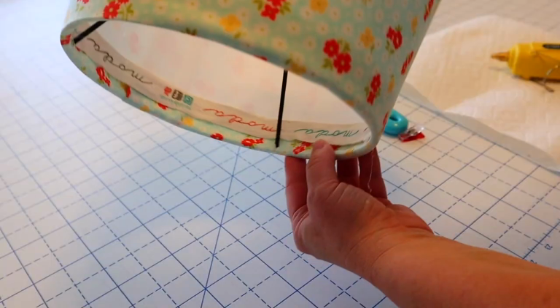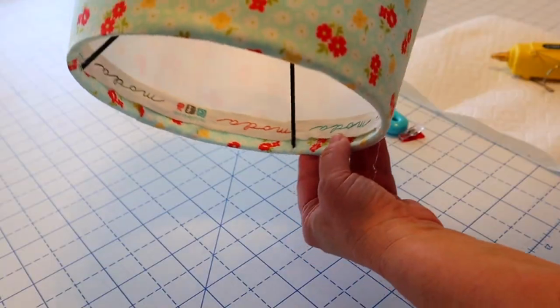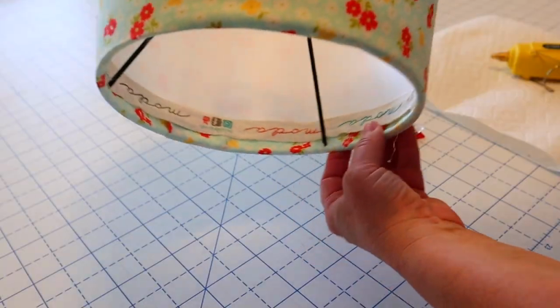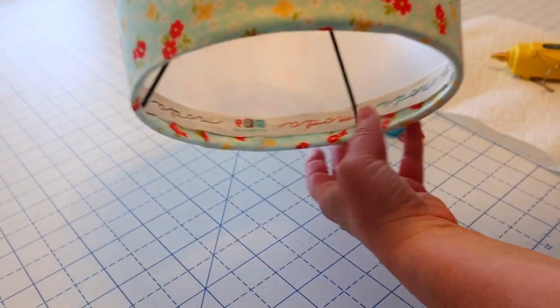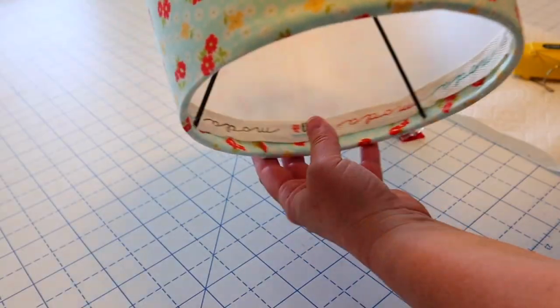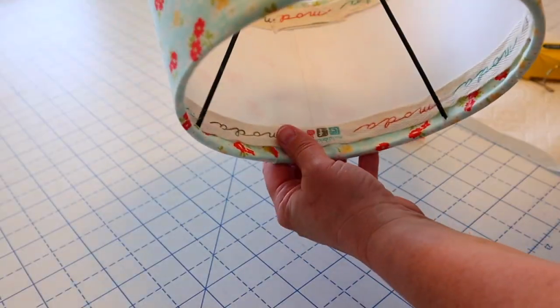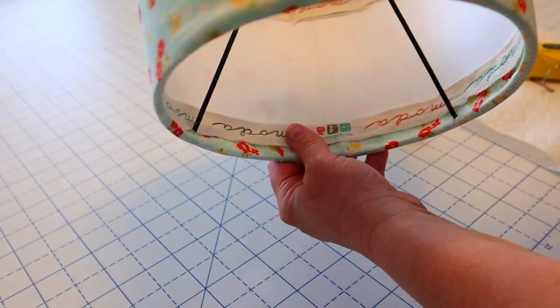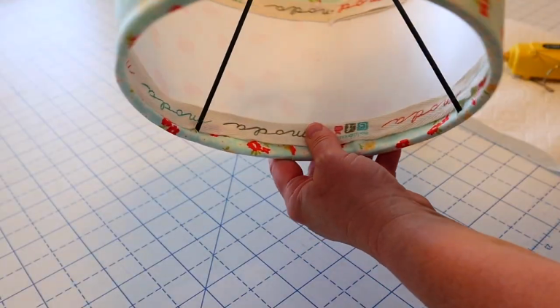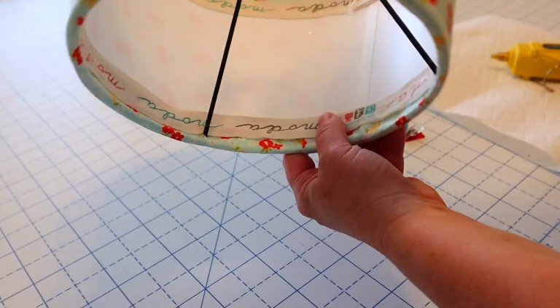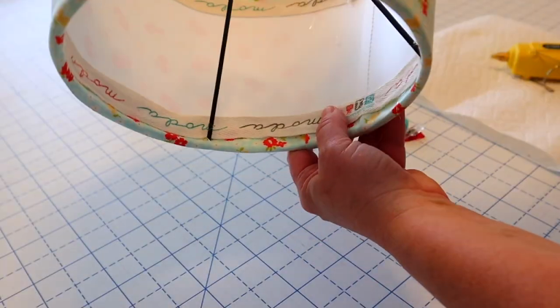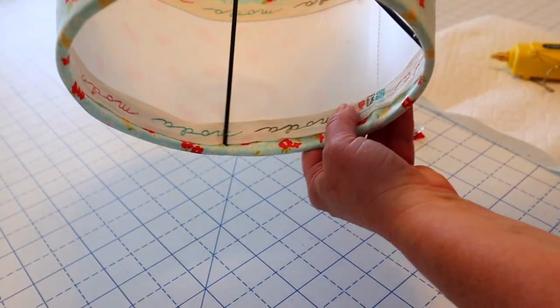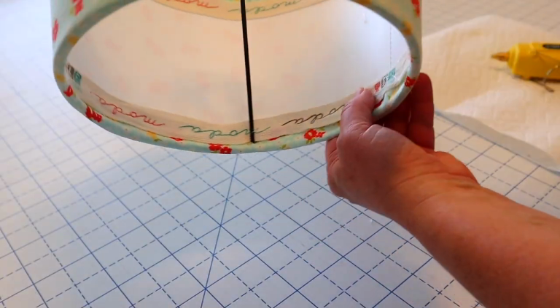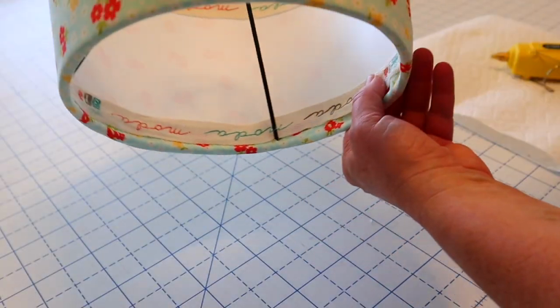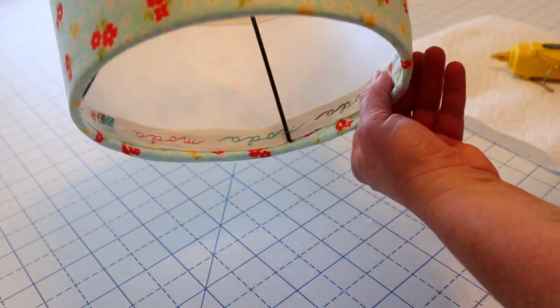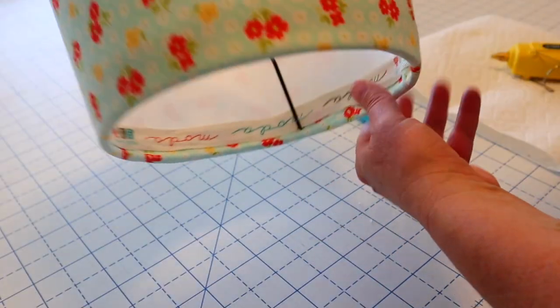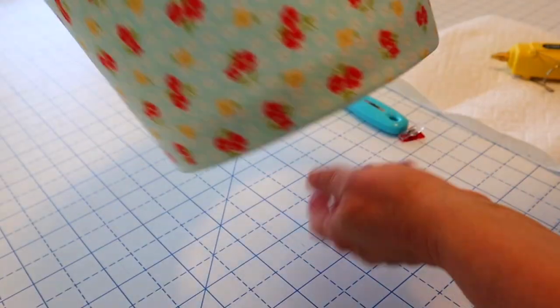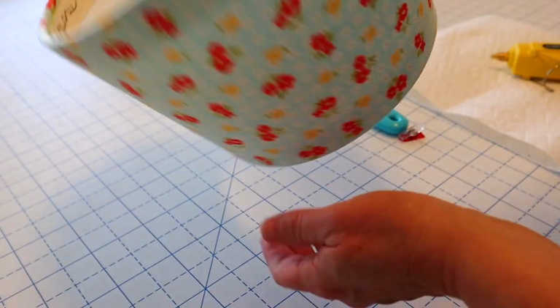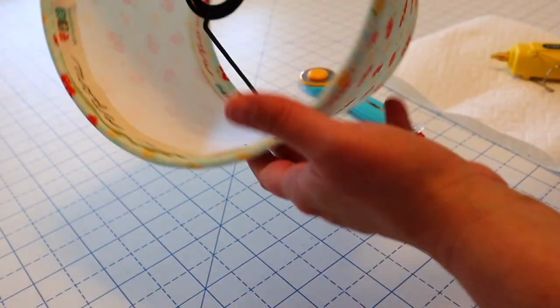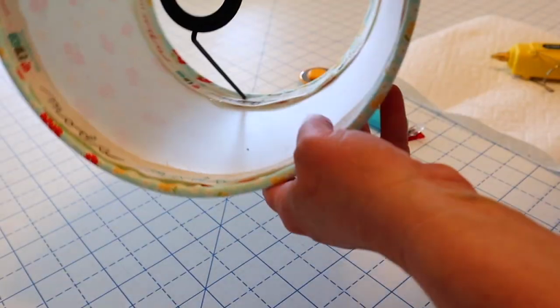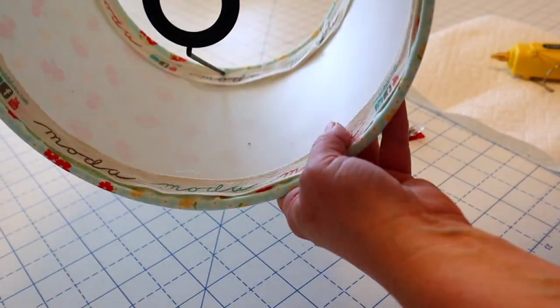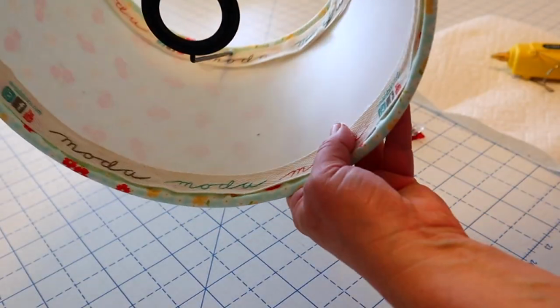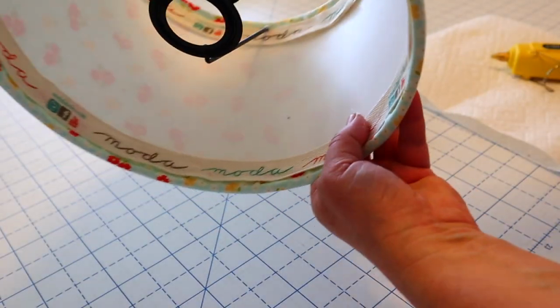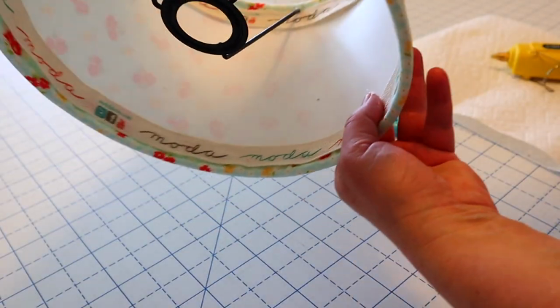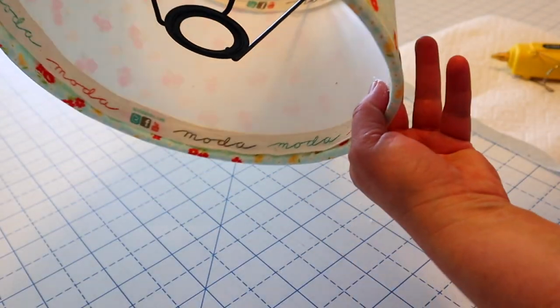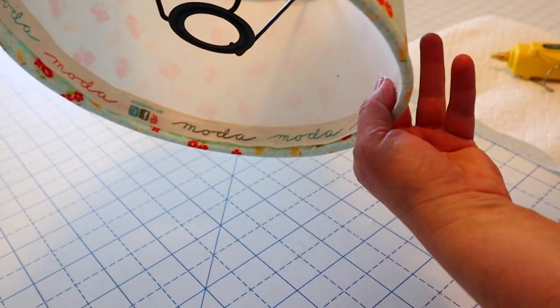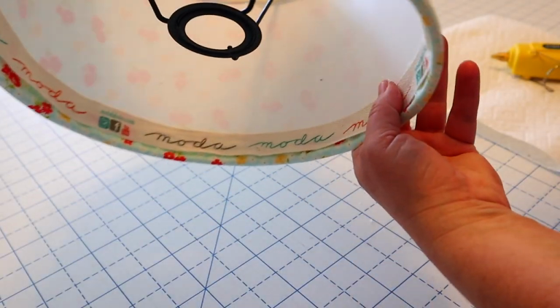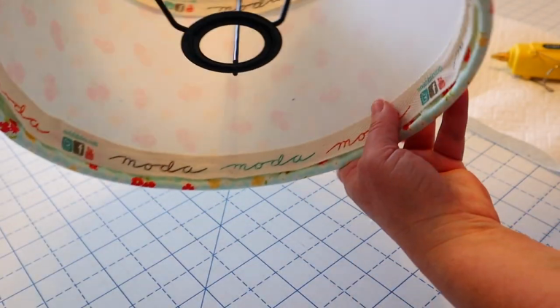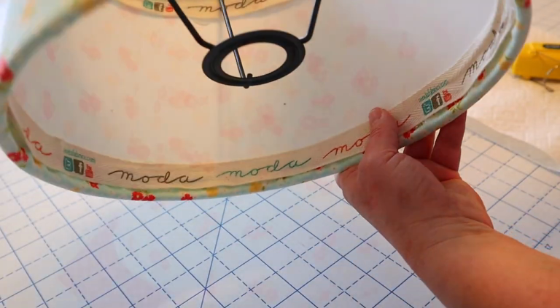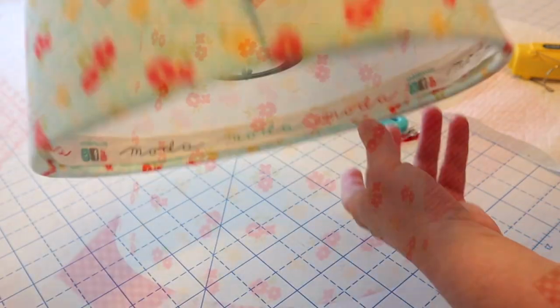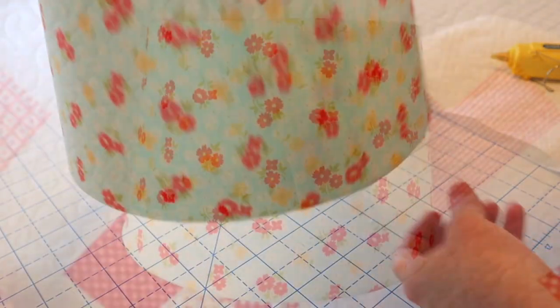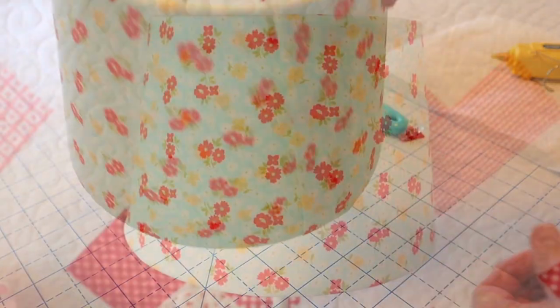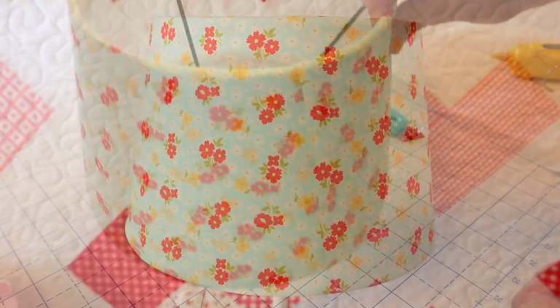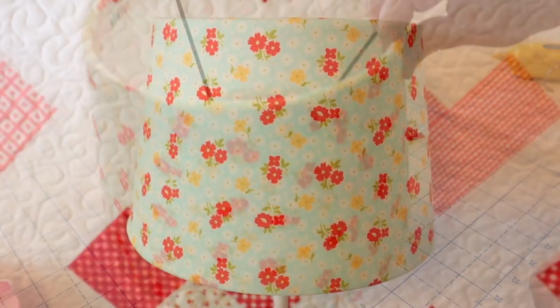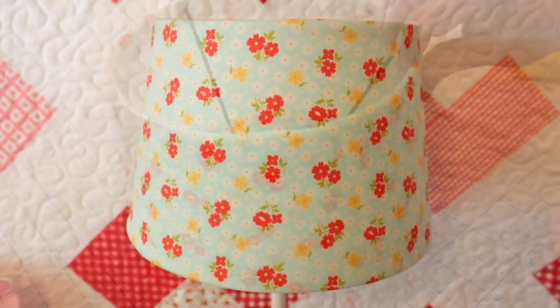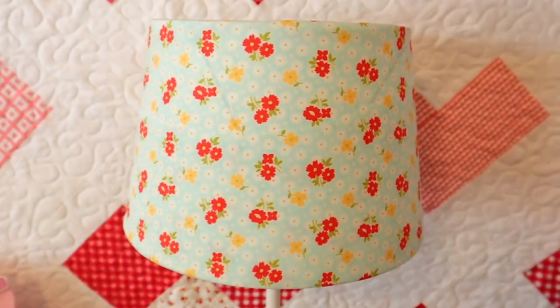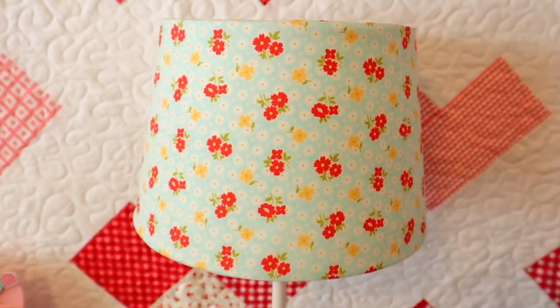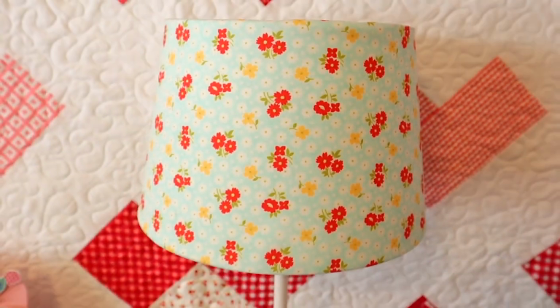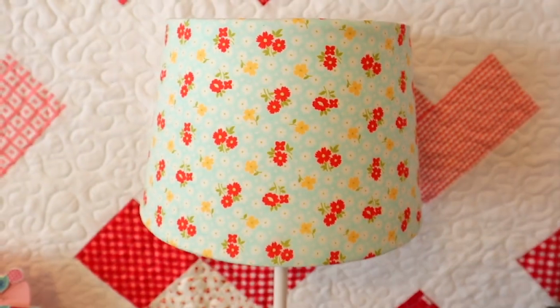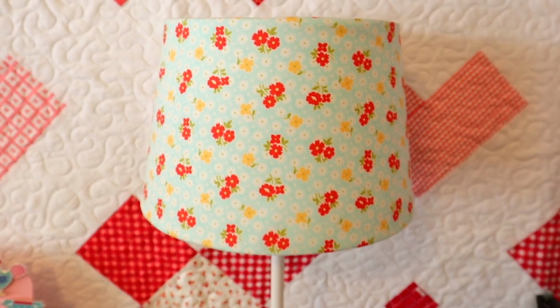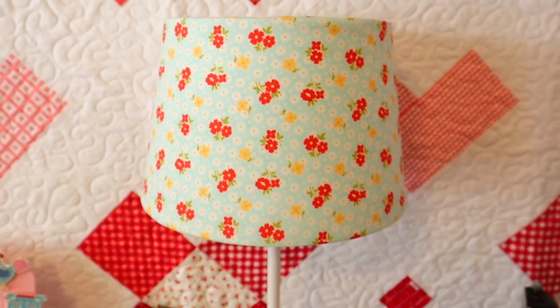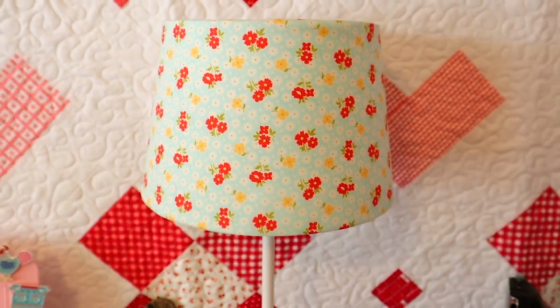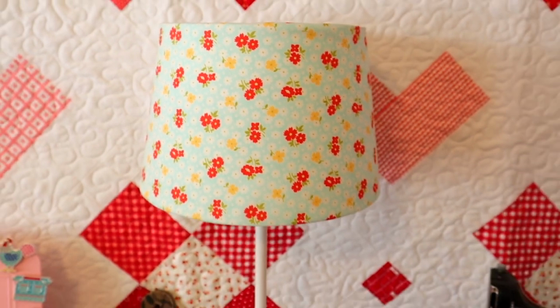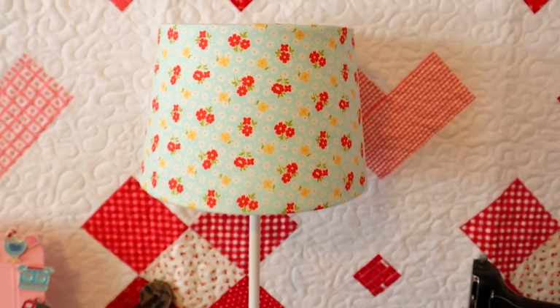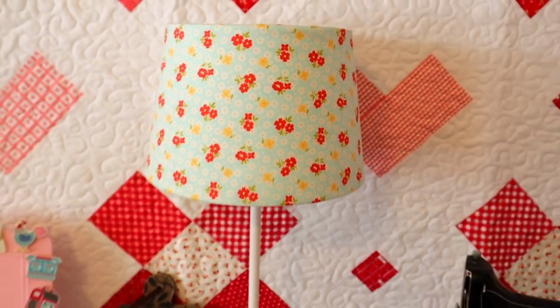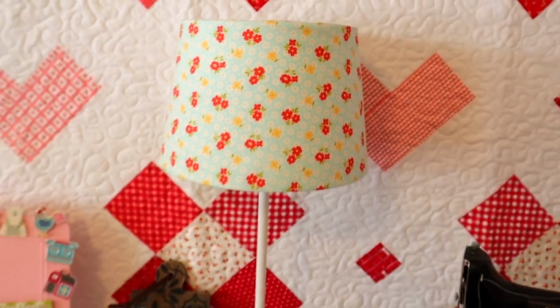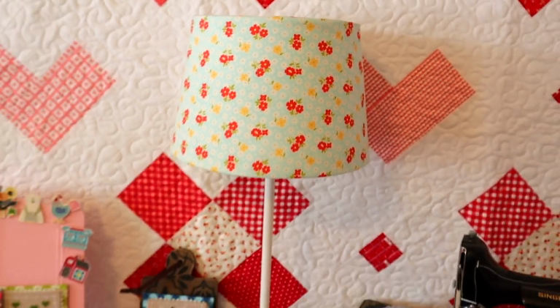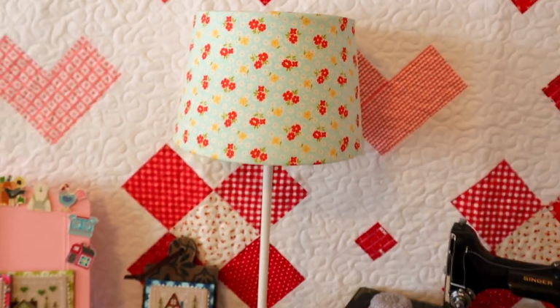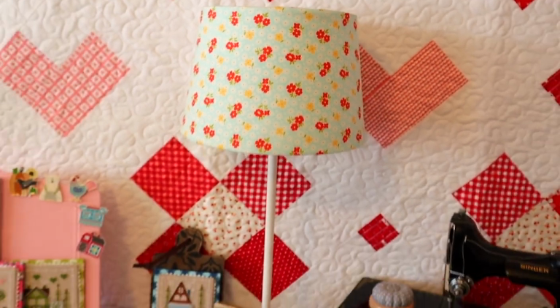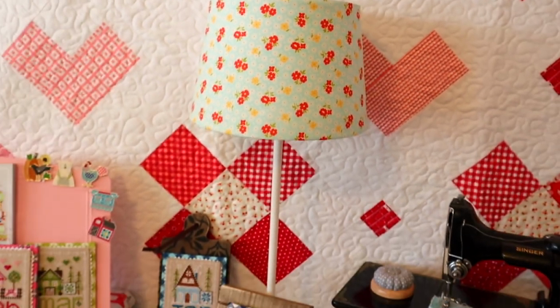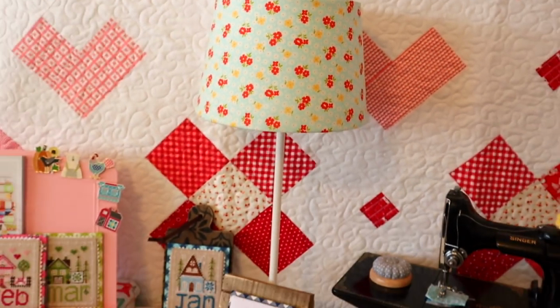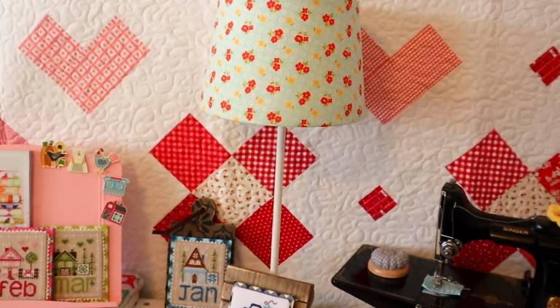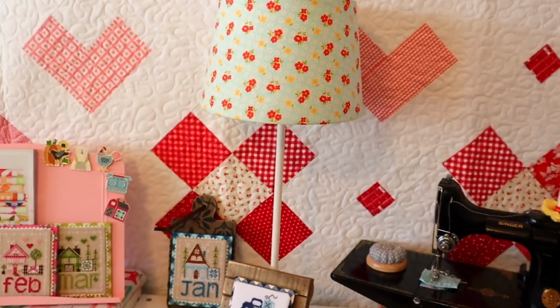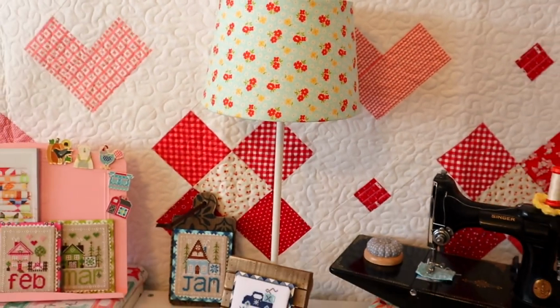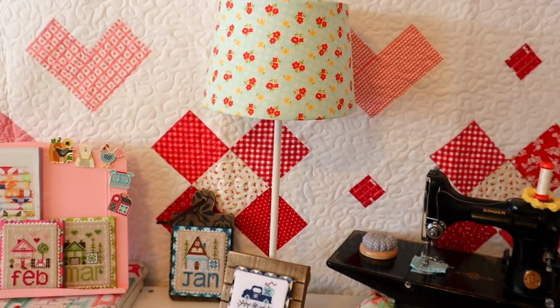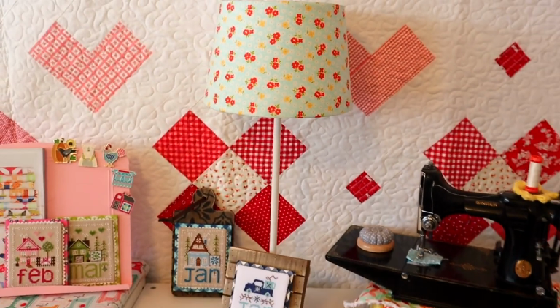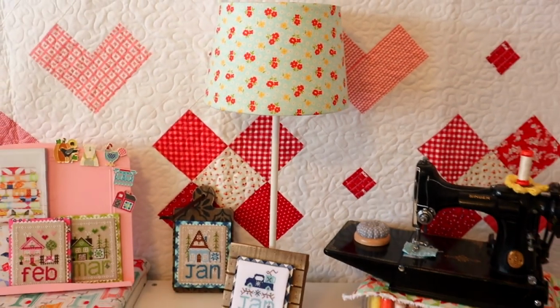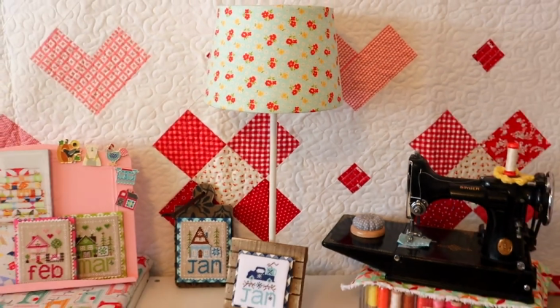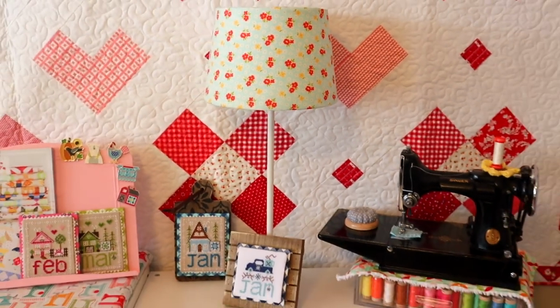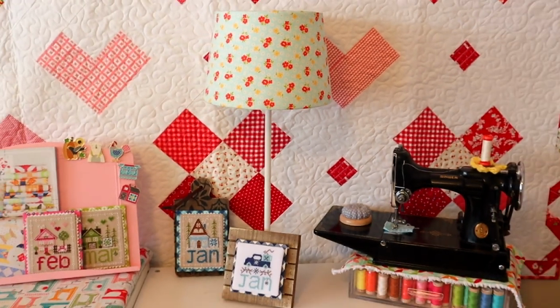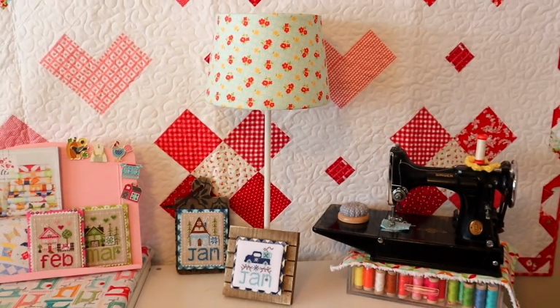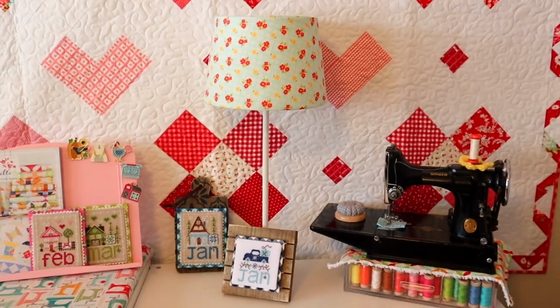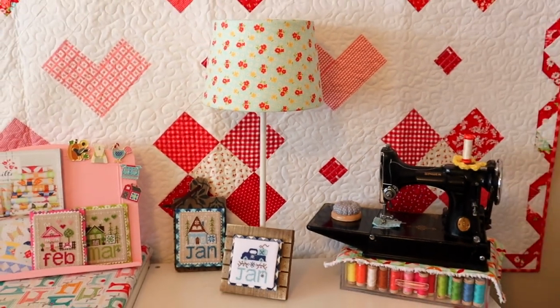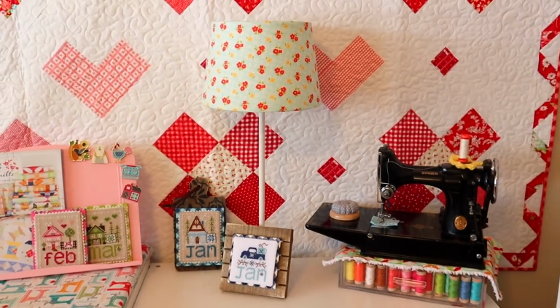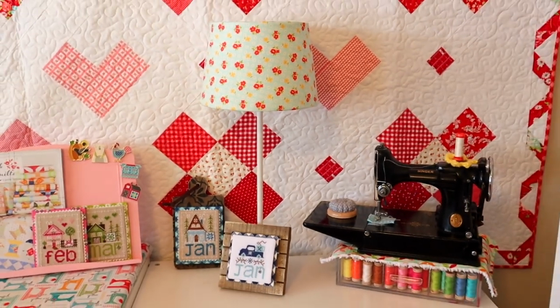Here is my finished lampshade — I think it turned out really cute. The only thing left to do is add it to our lamp and enjoy our custom fabric lampshade.